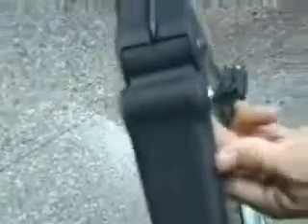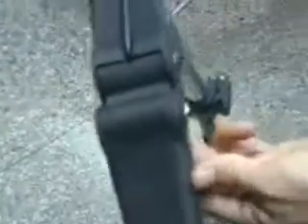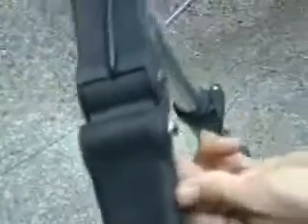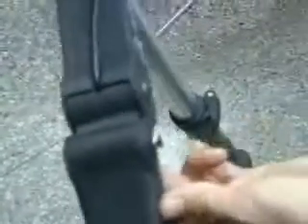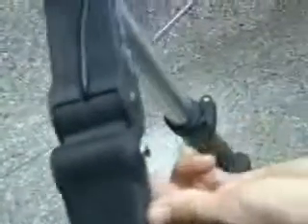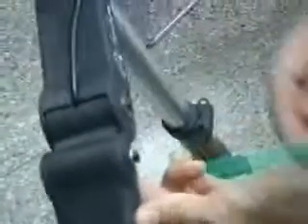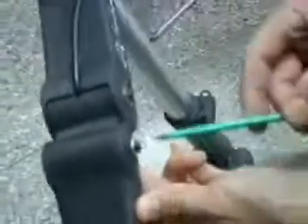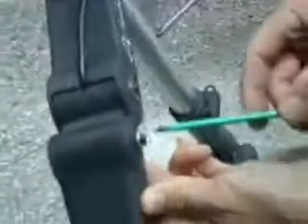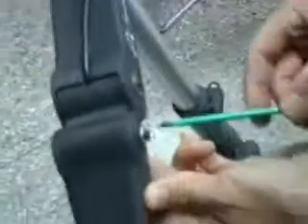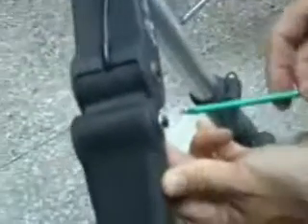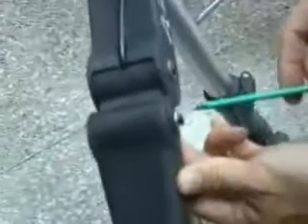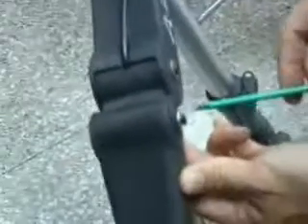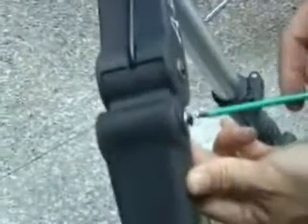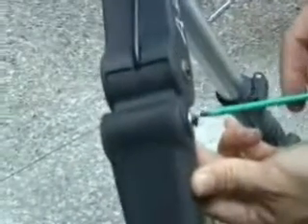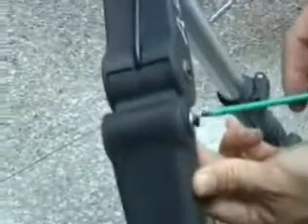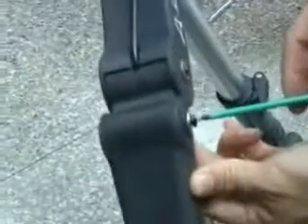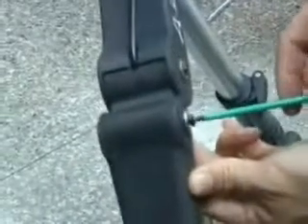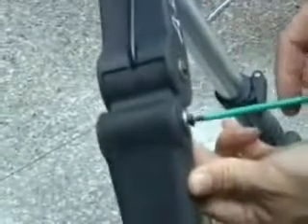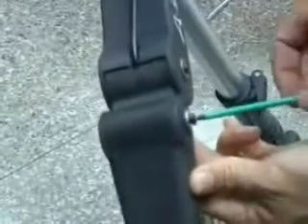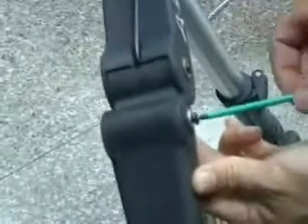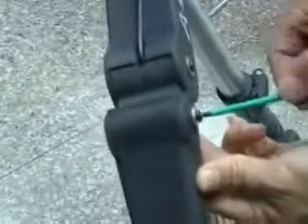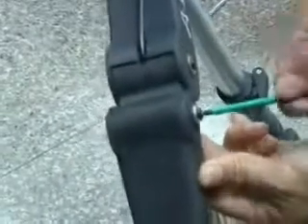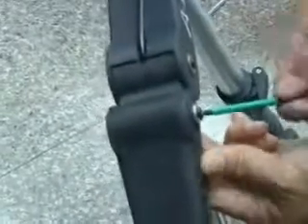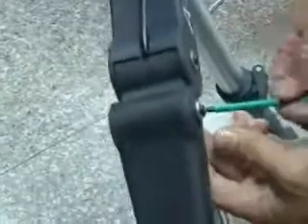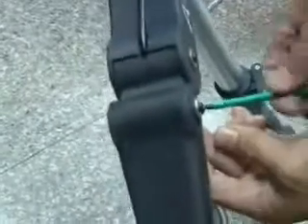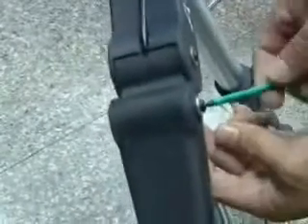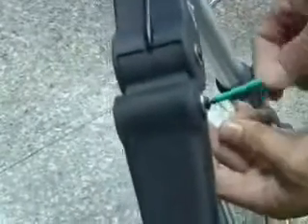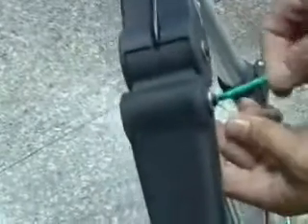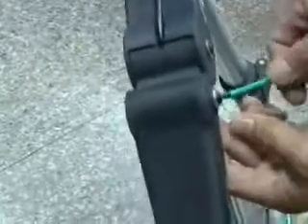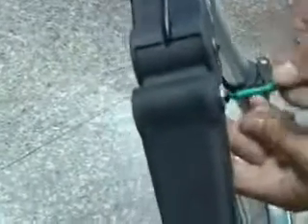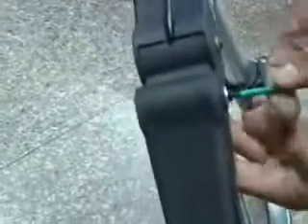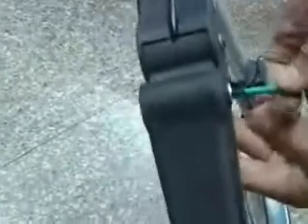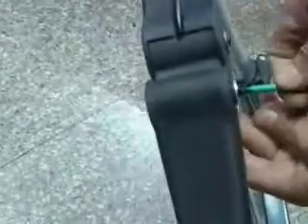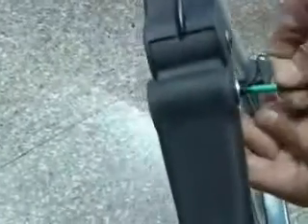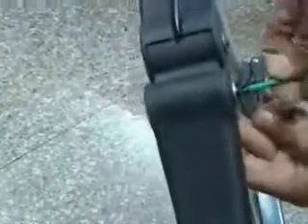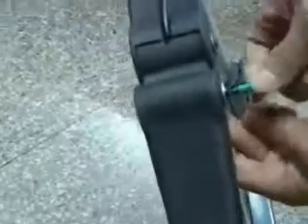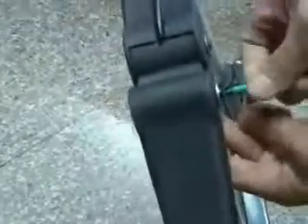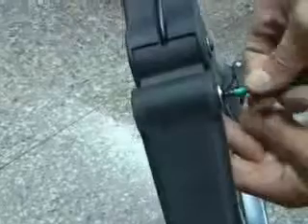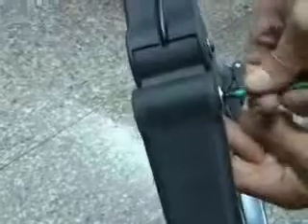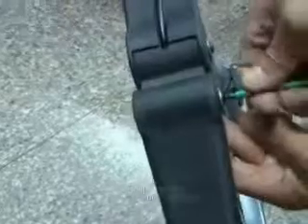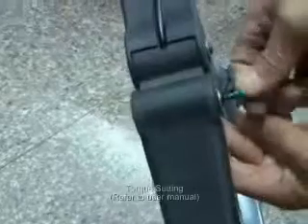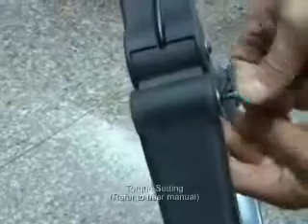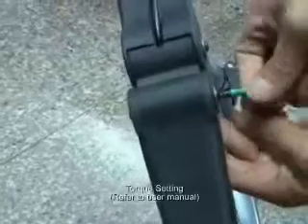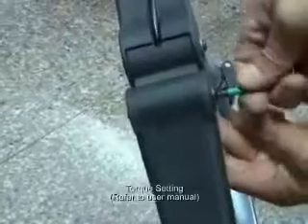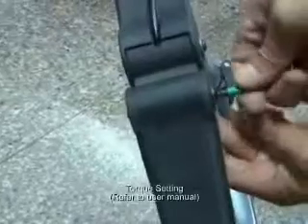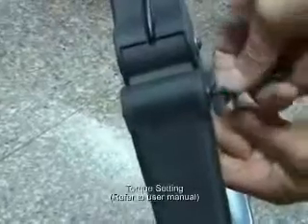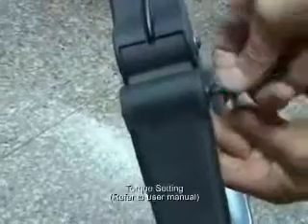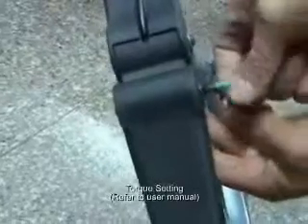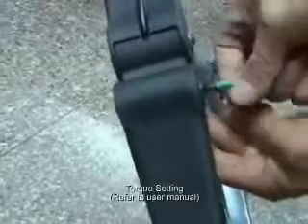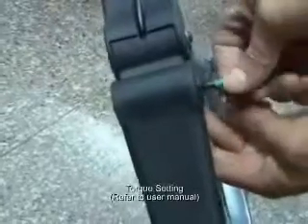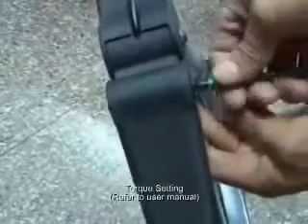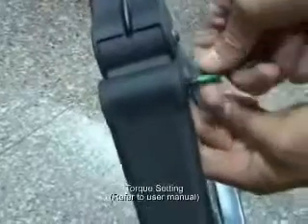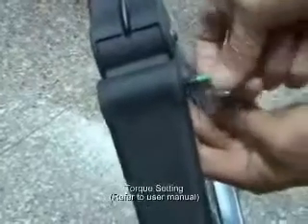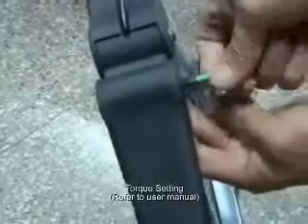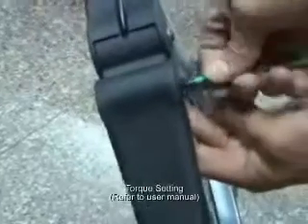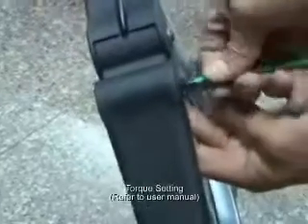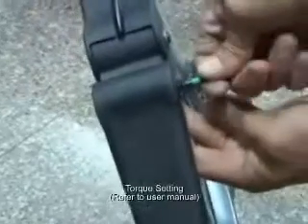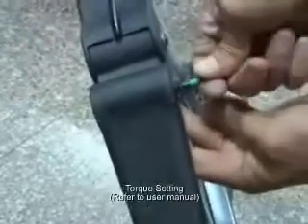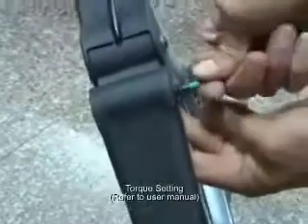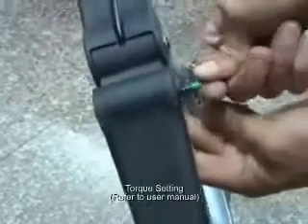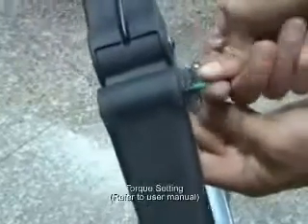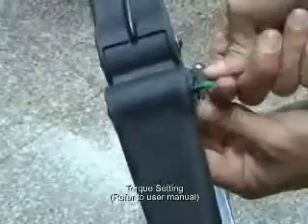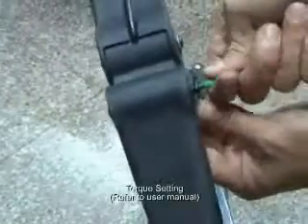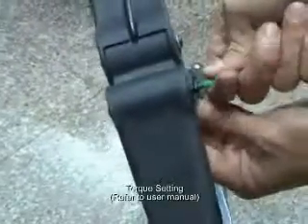Once again, when all fasteners have been inserted, they should all be torqued up to the value given in the user manual.